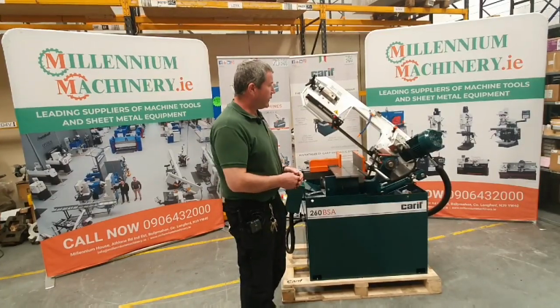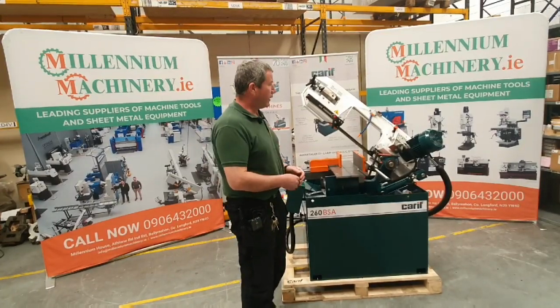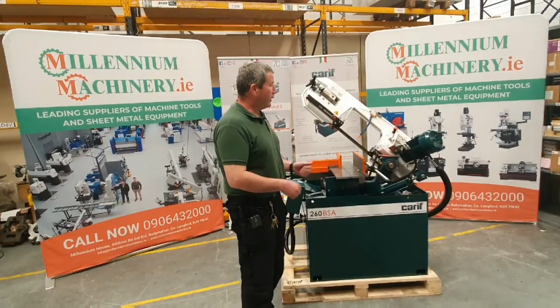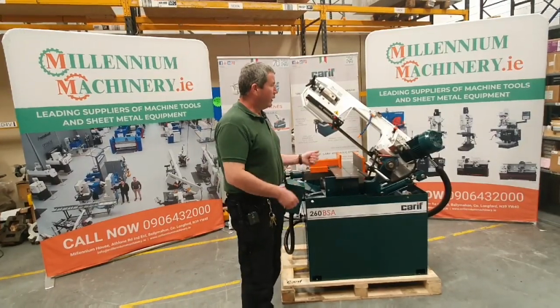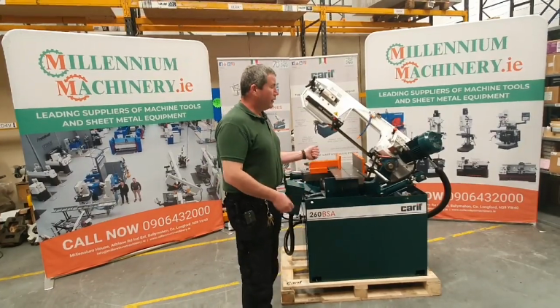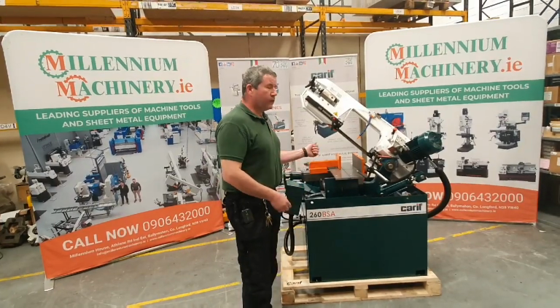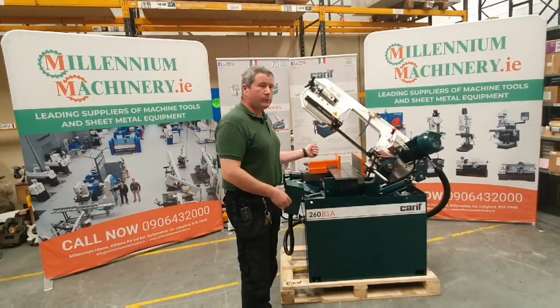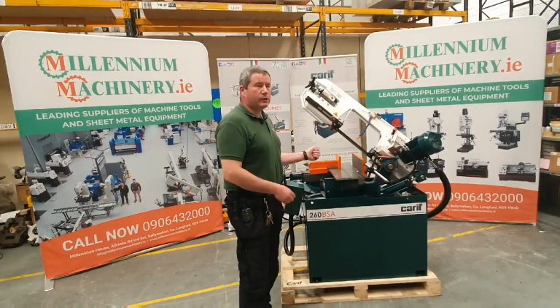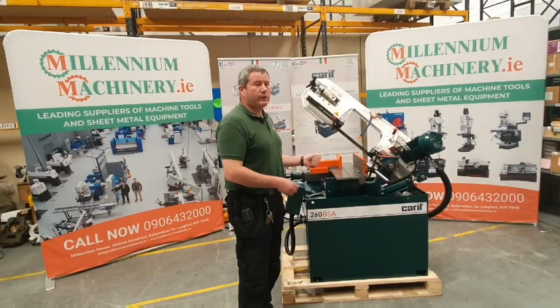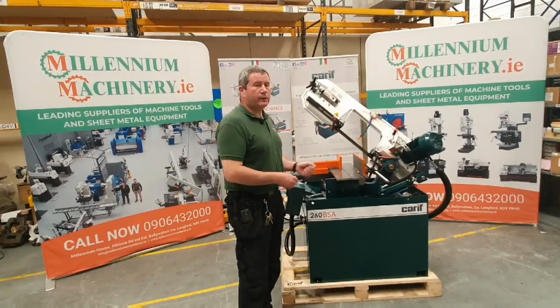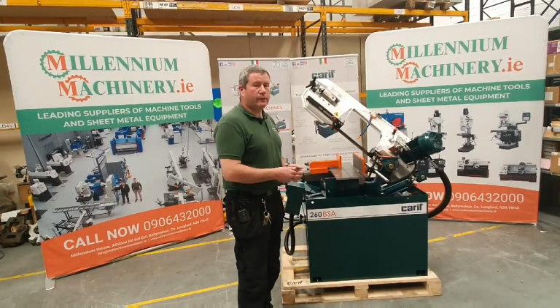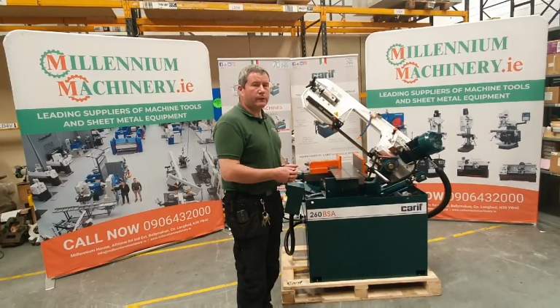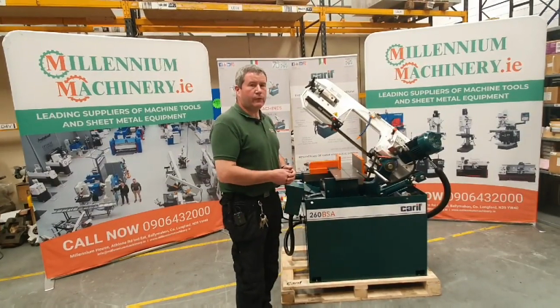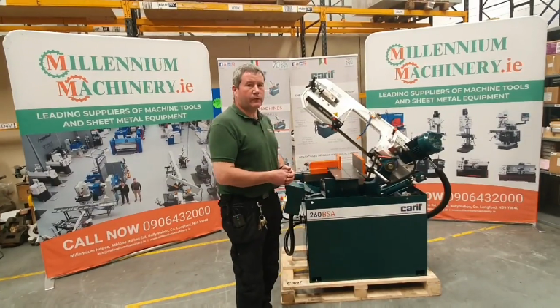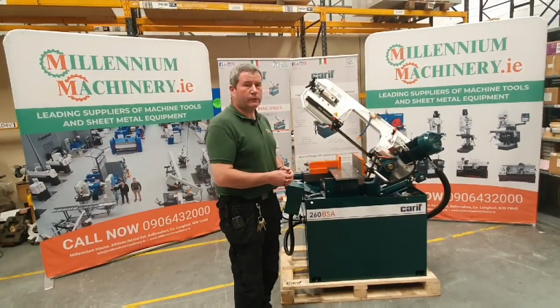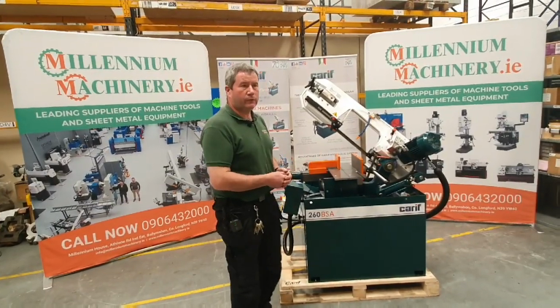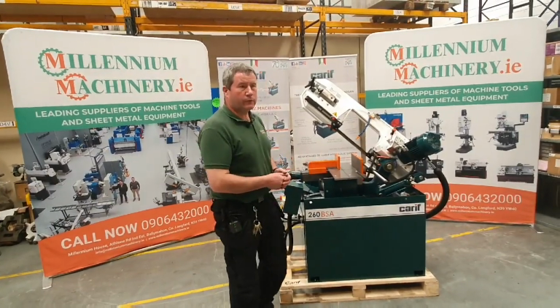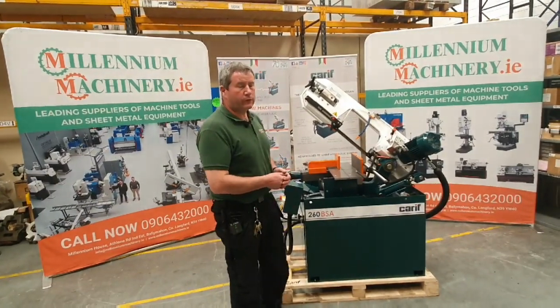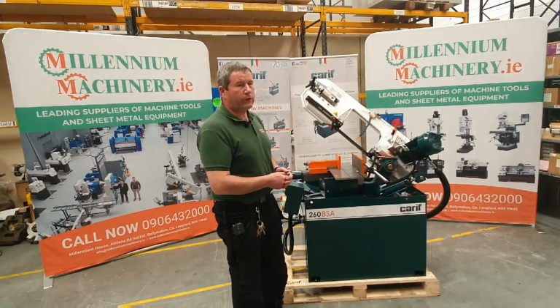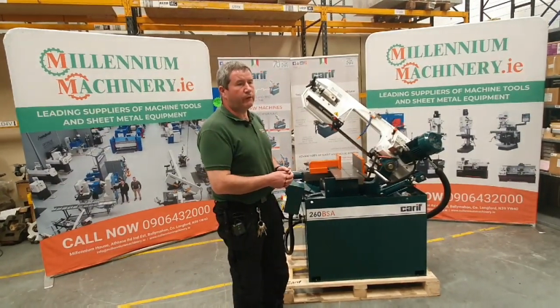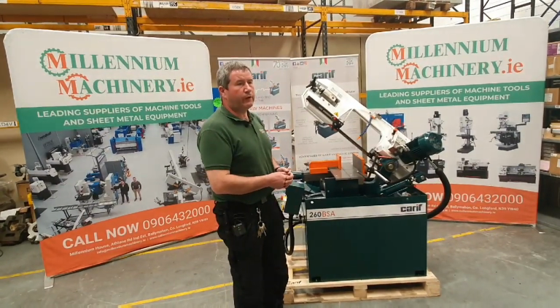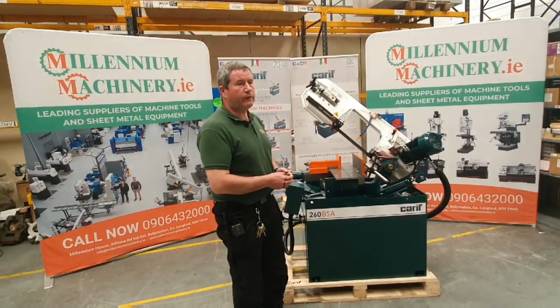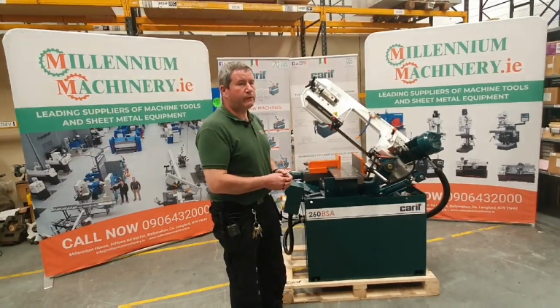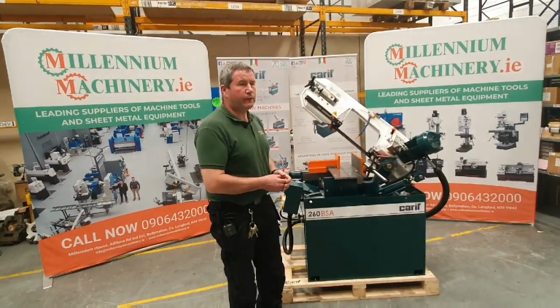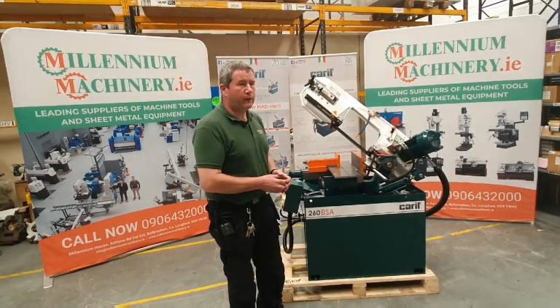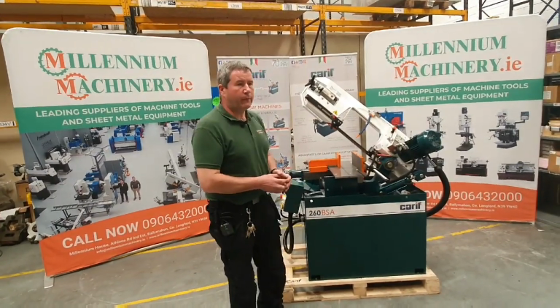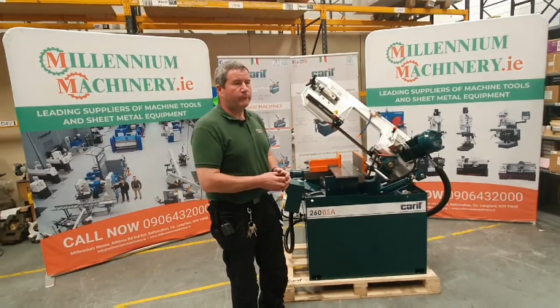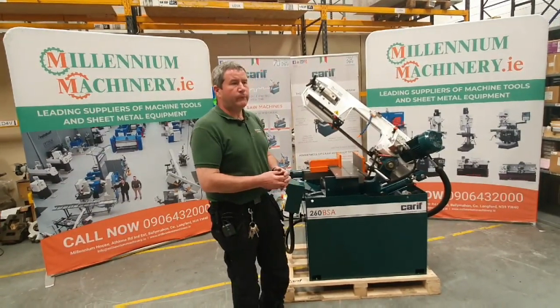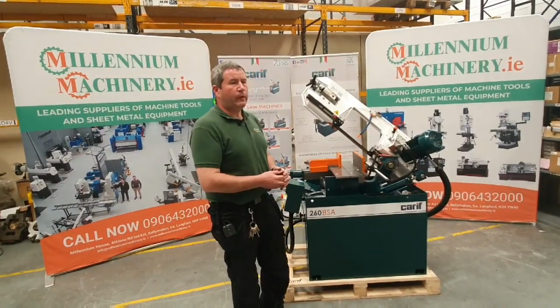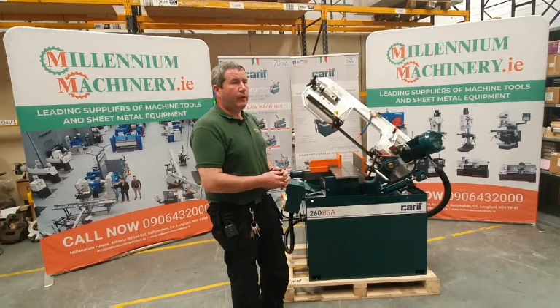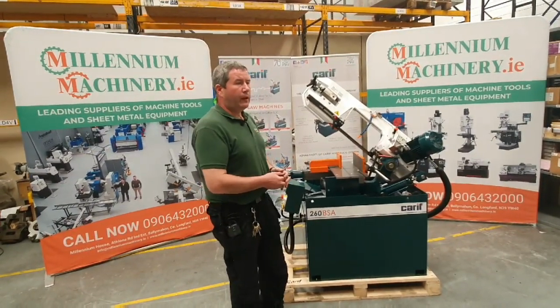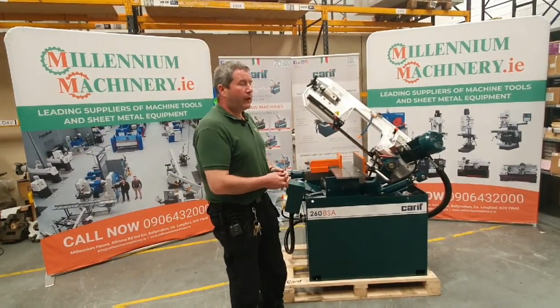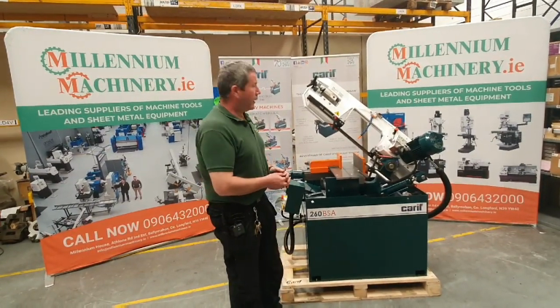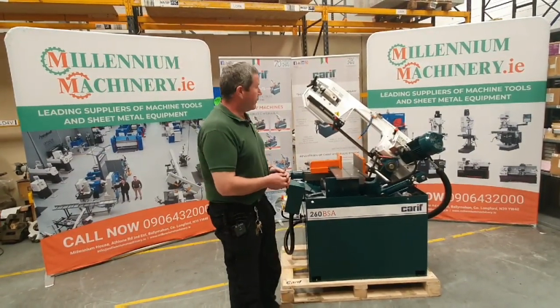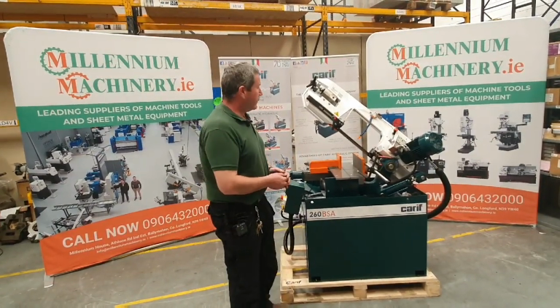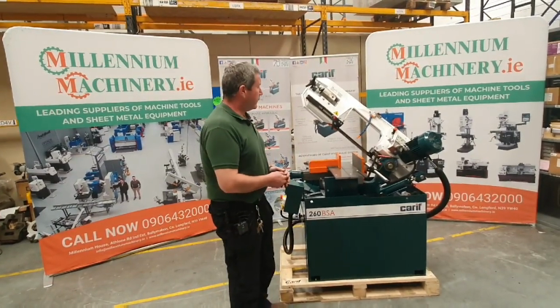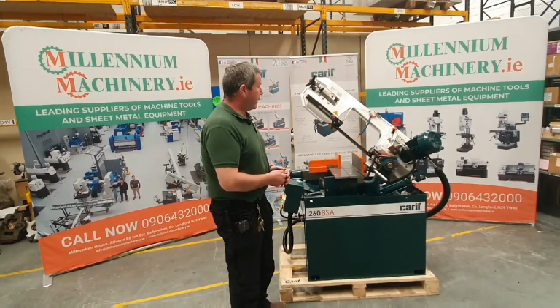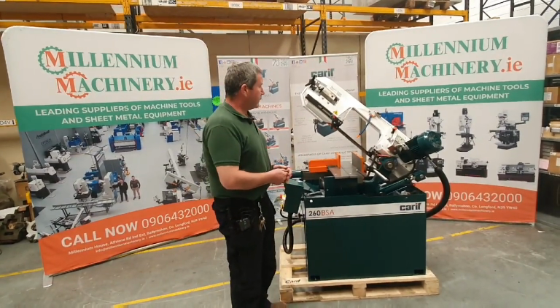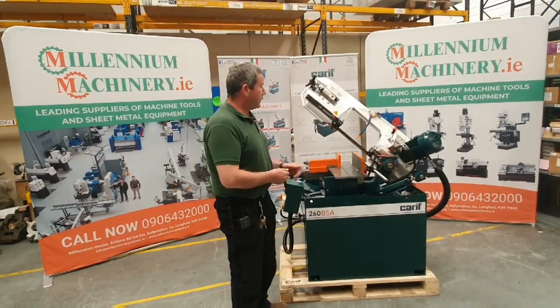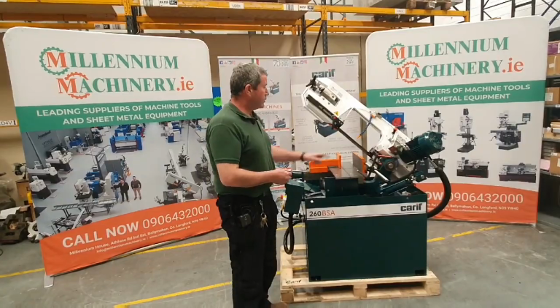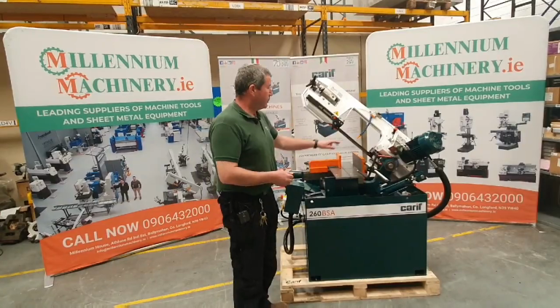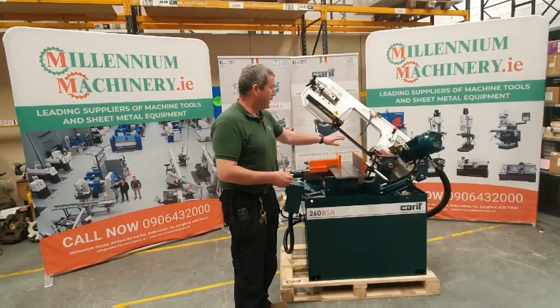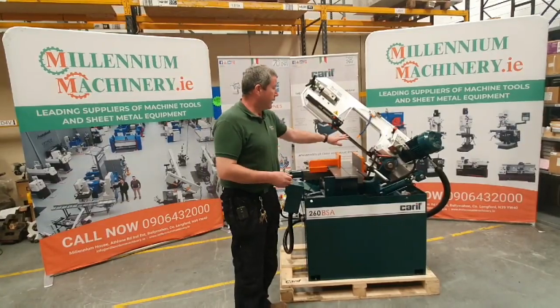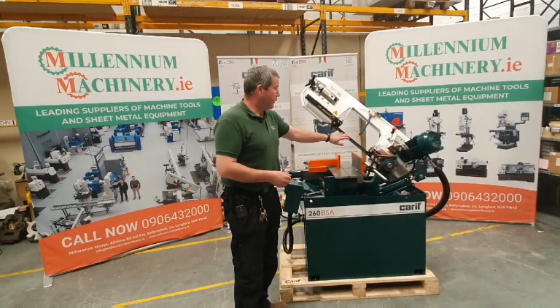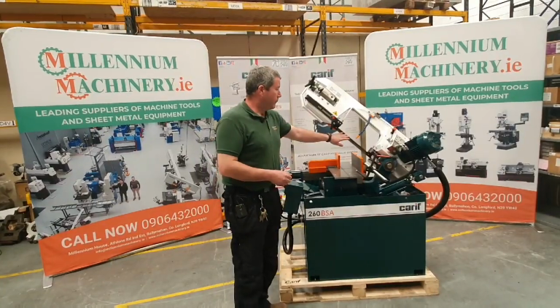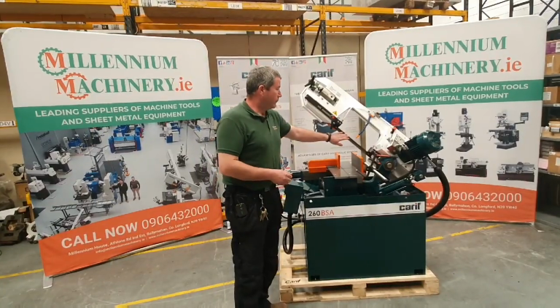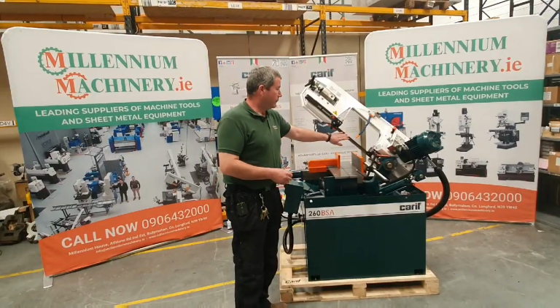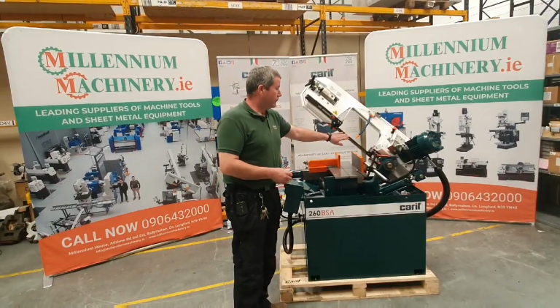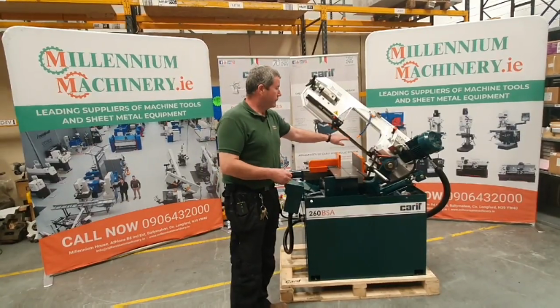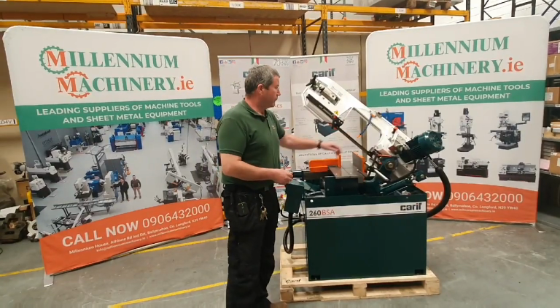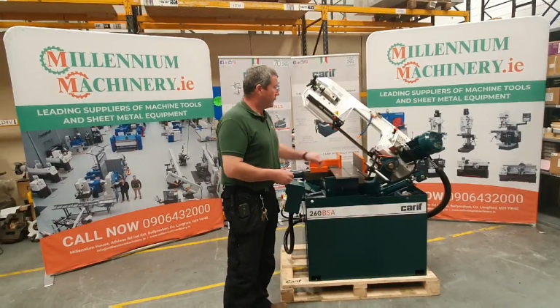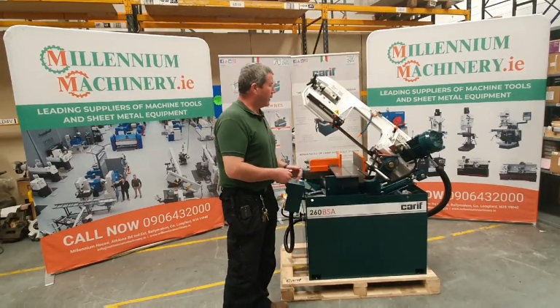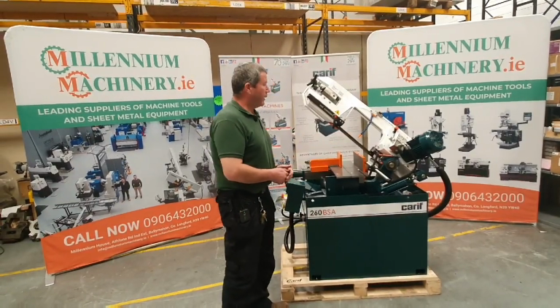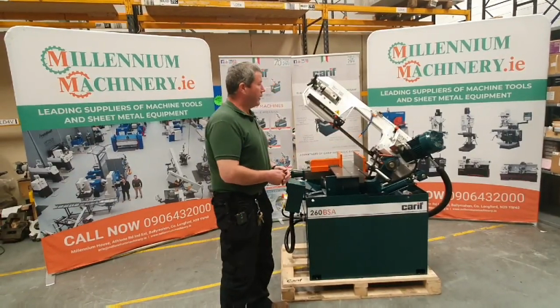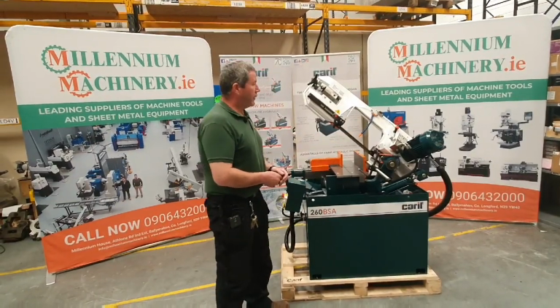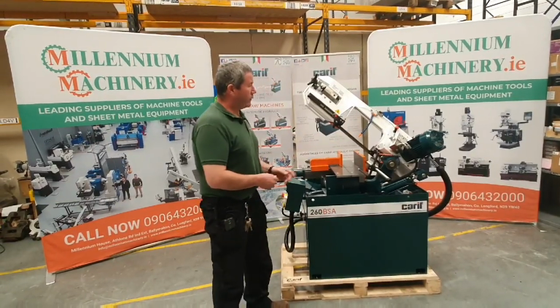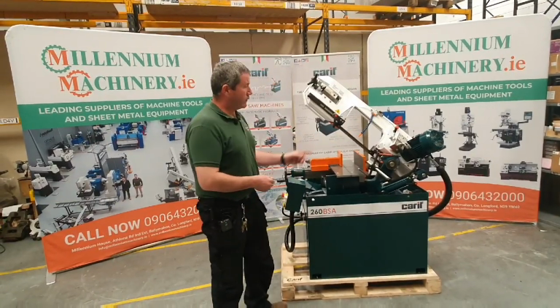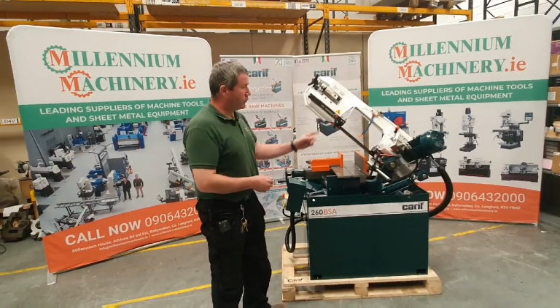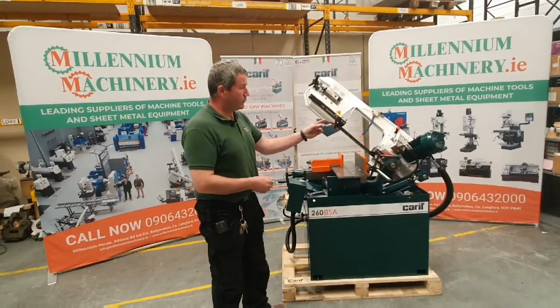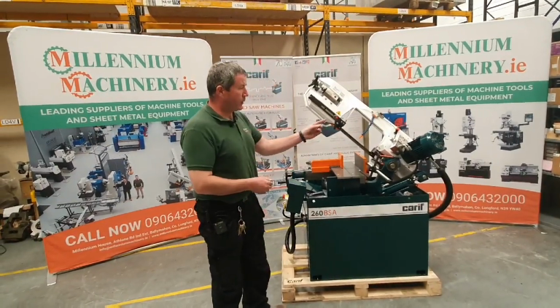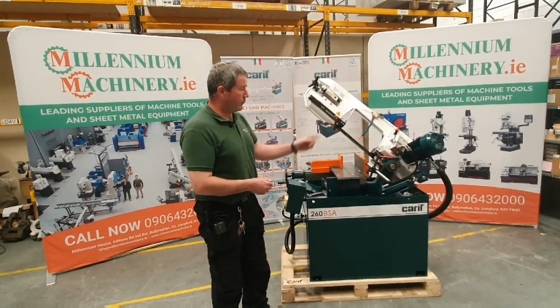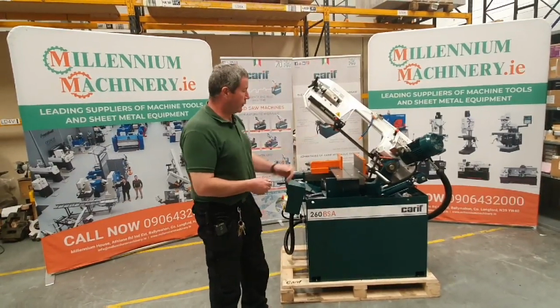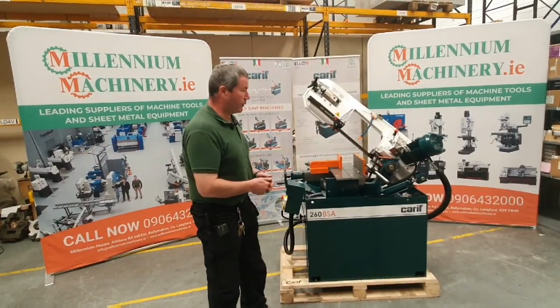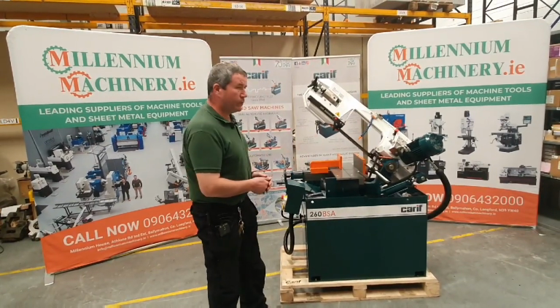This machine is 400 volt three-phase and has an inch blade. It has a two-speed motor.